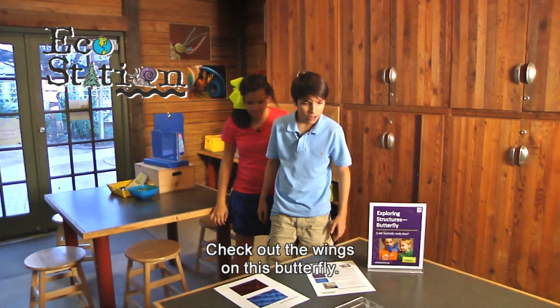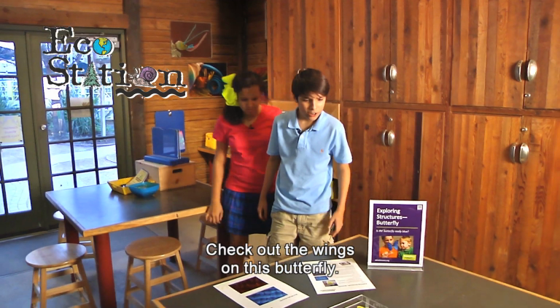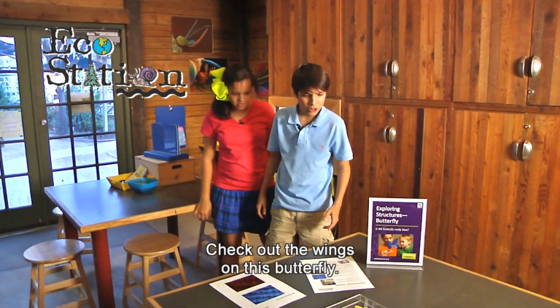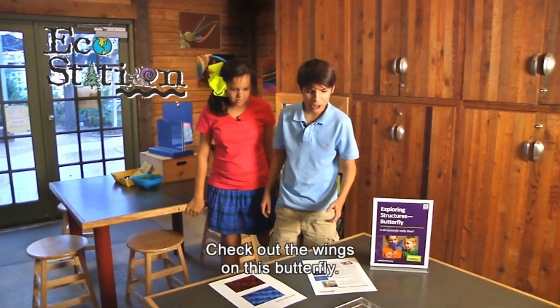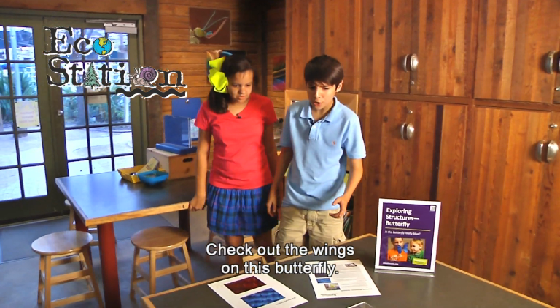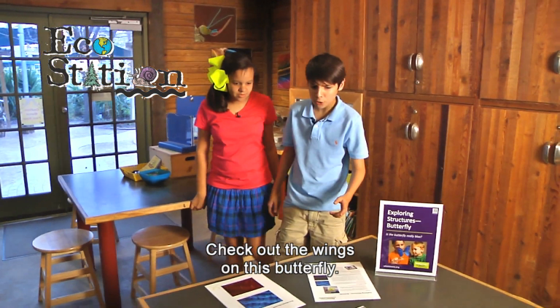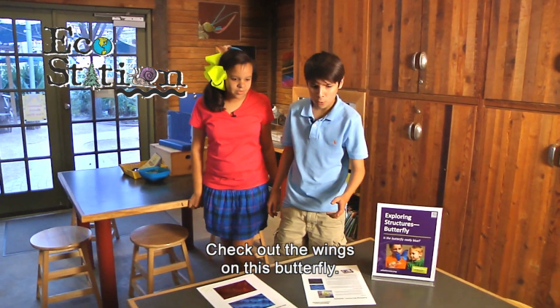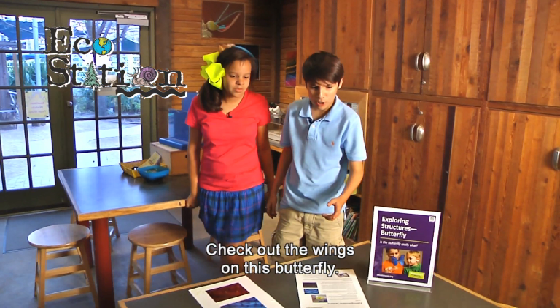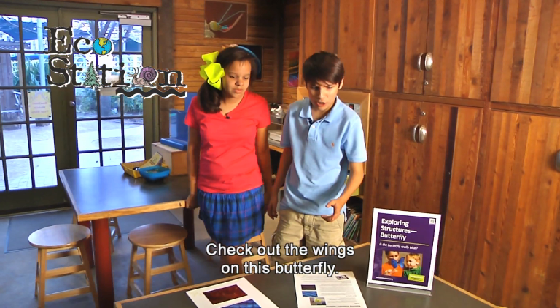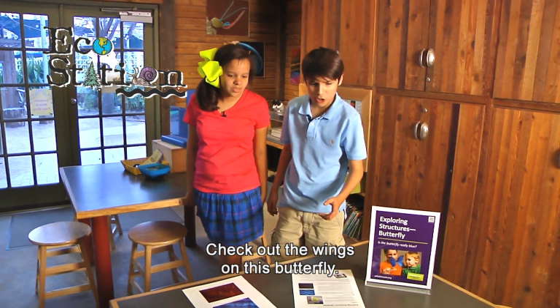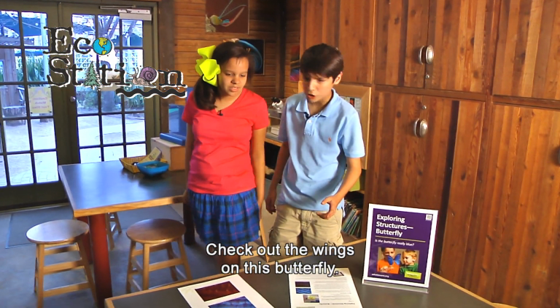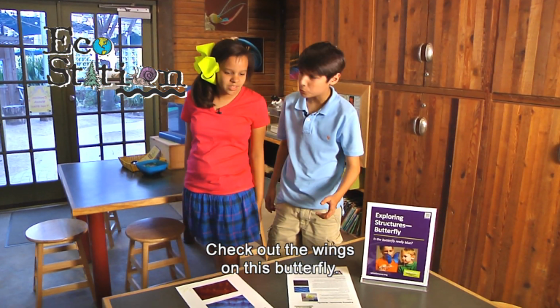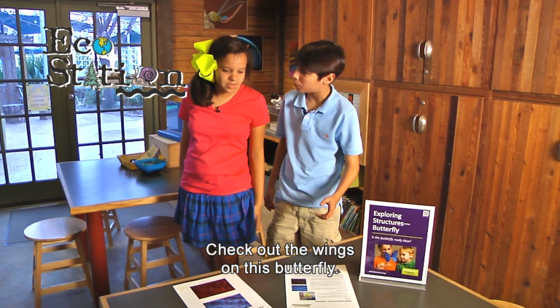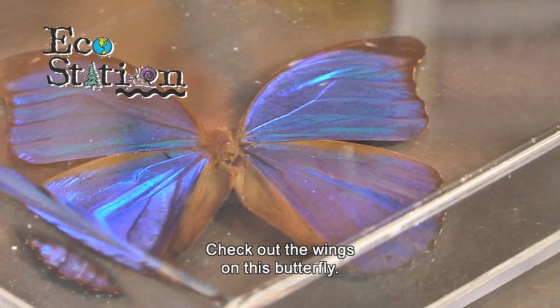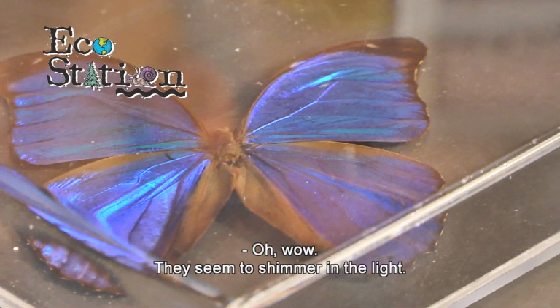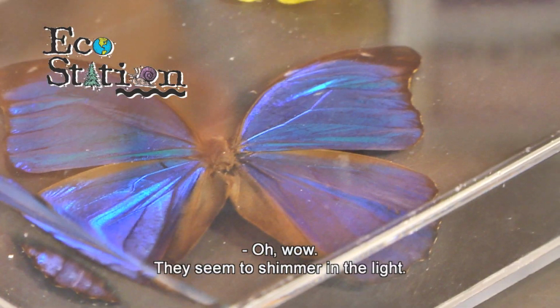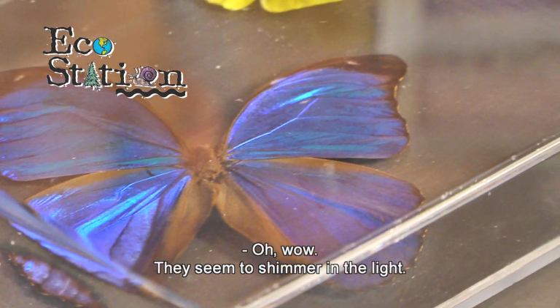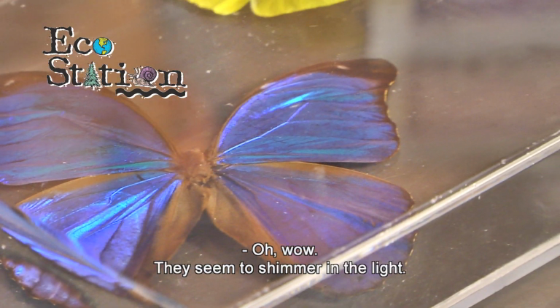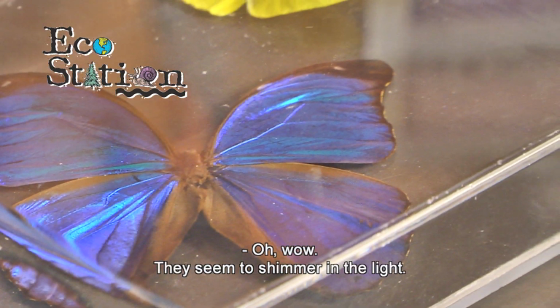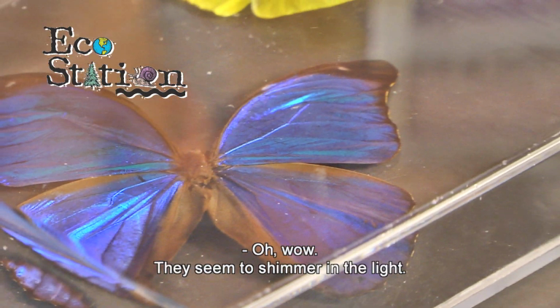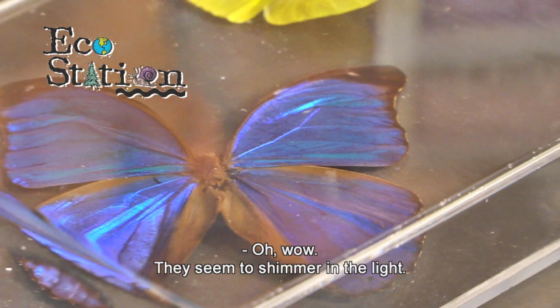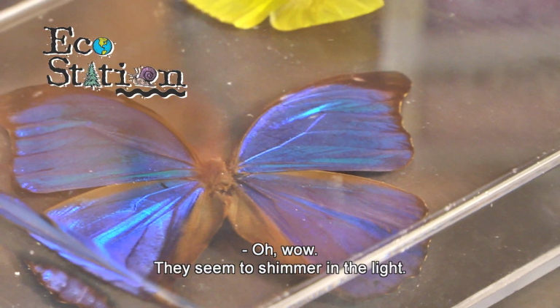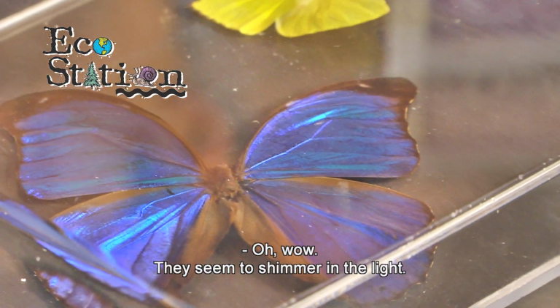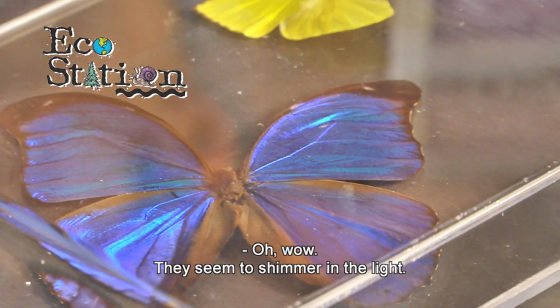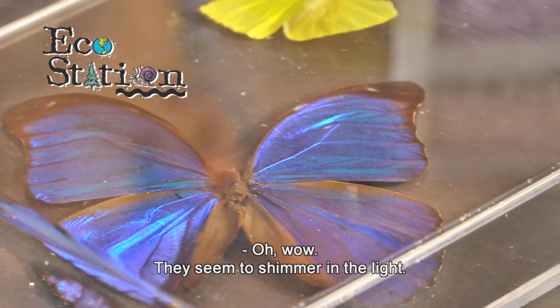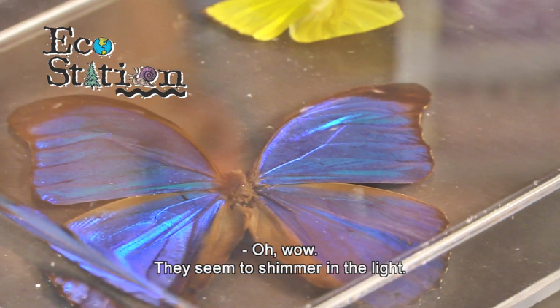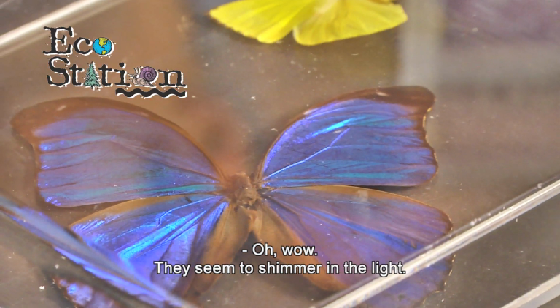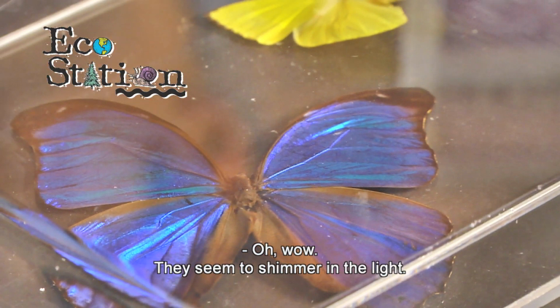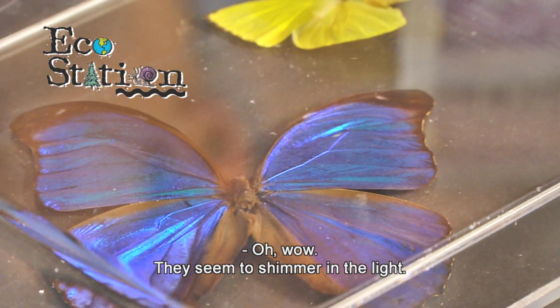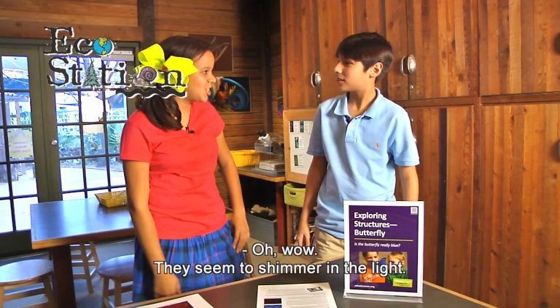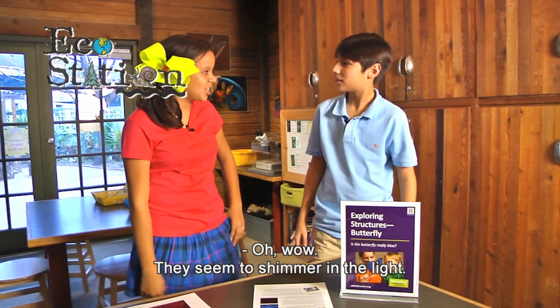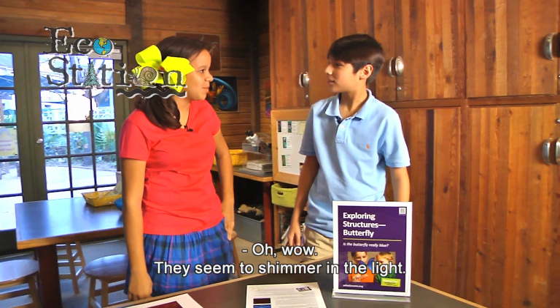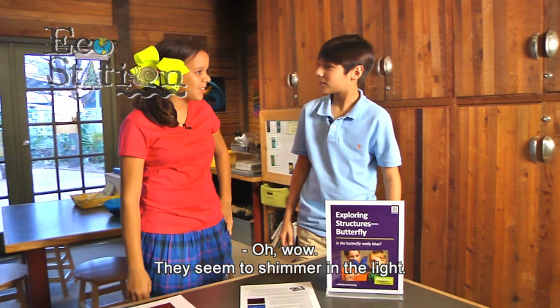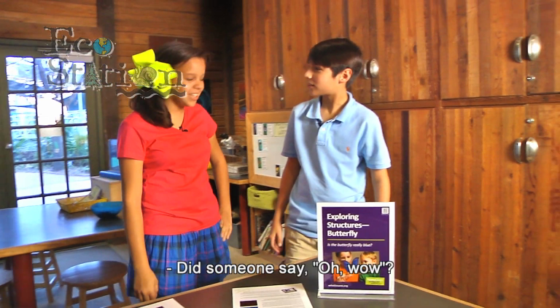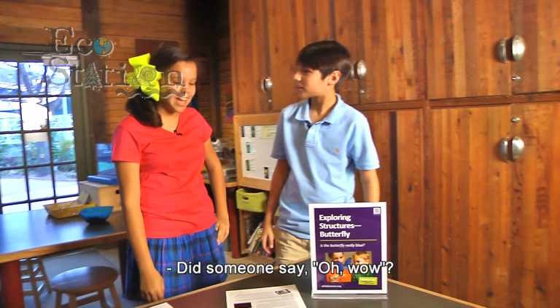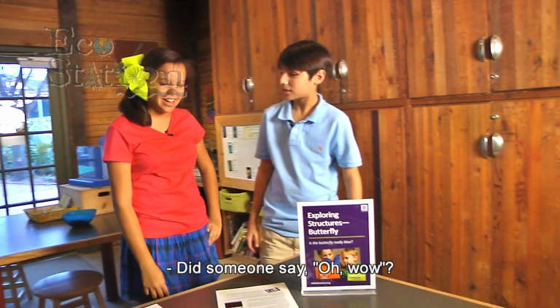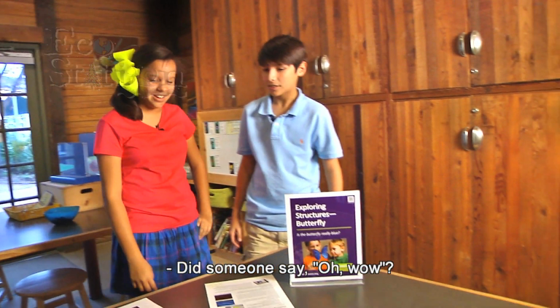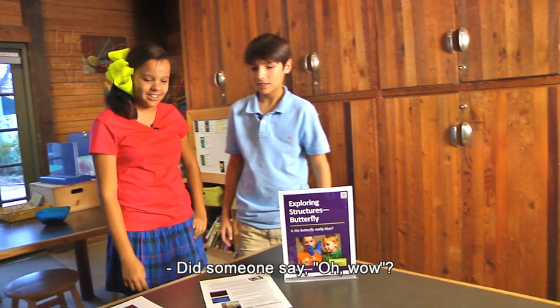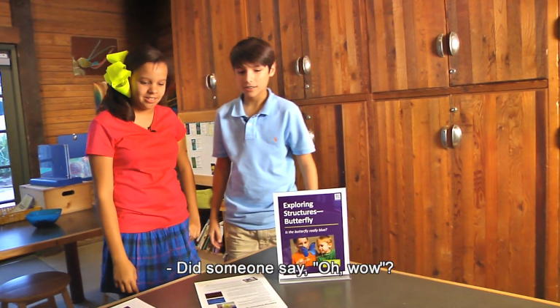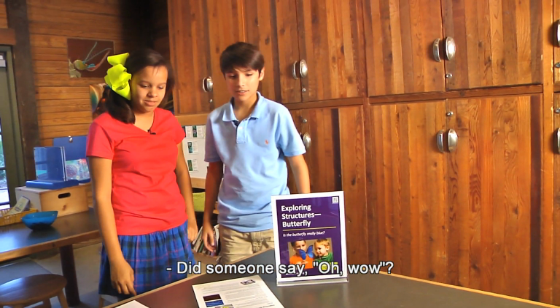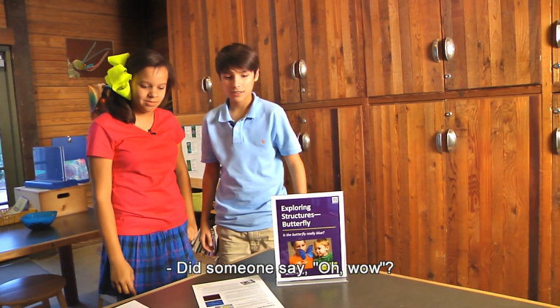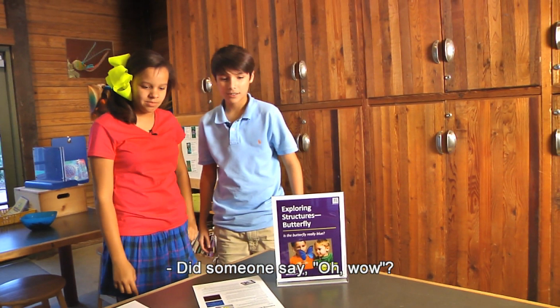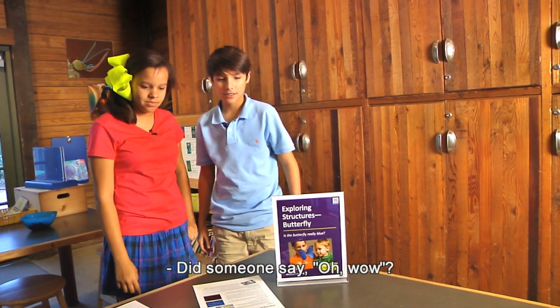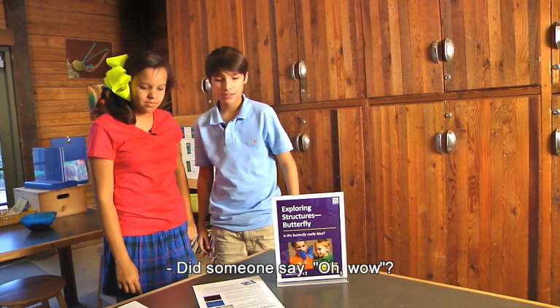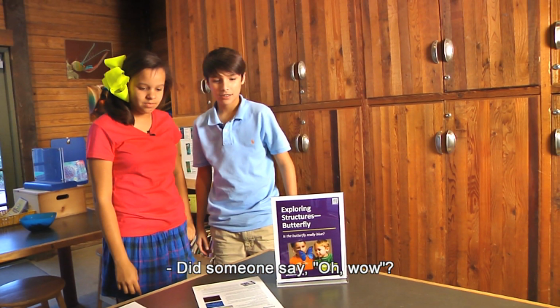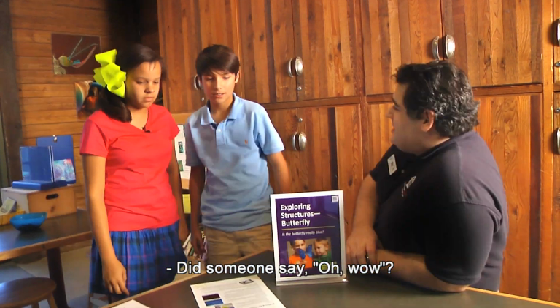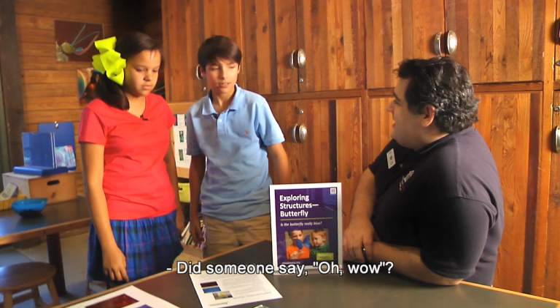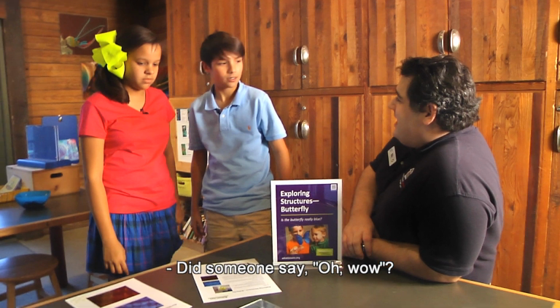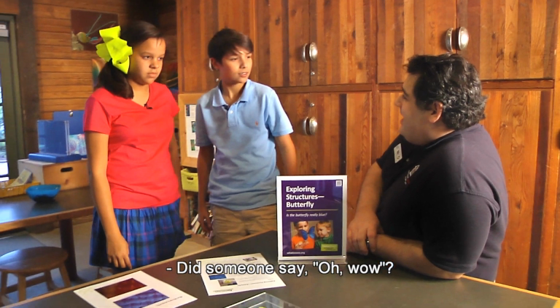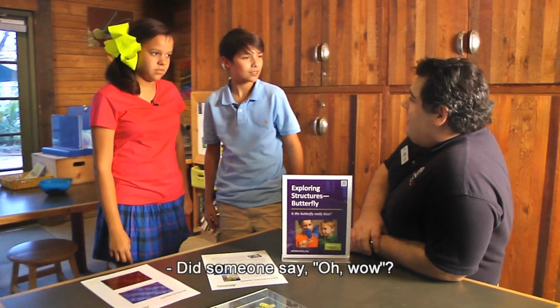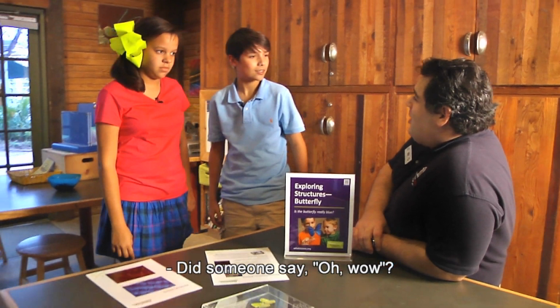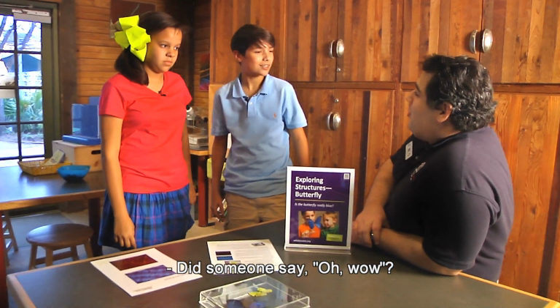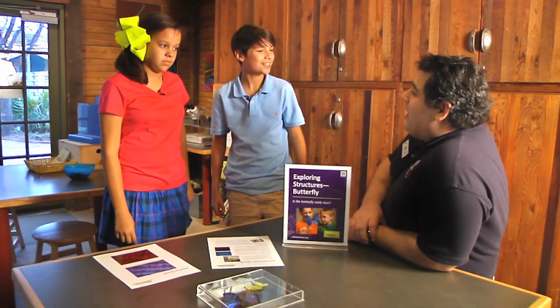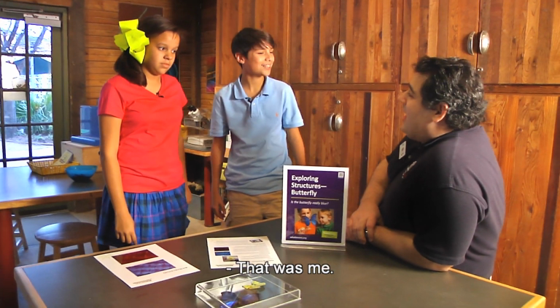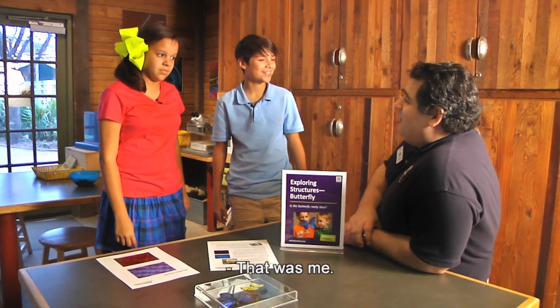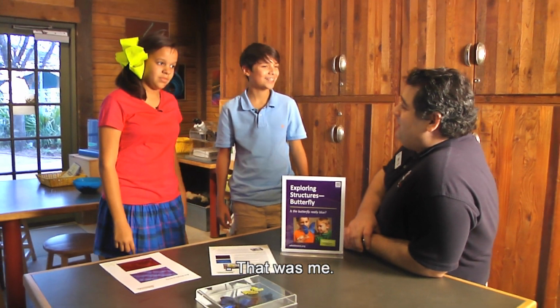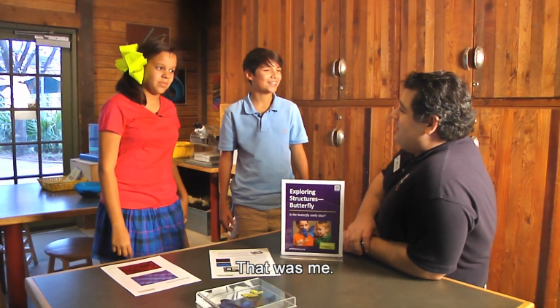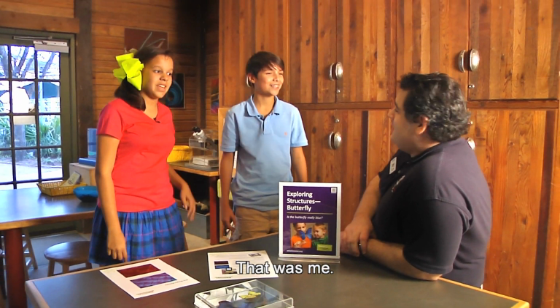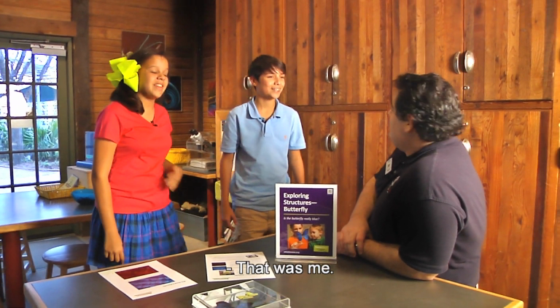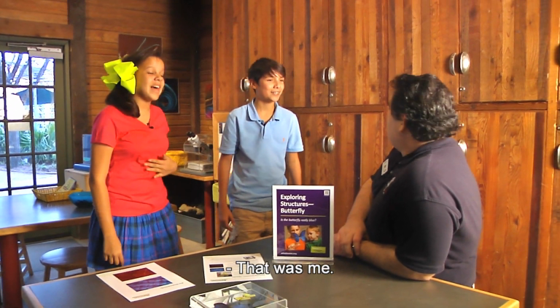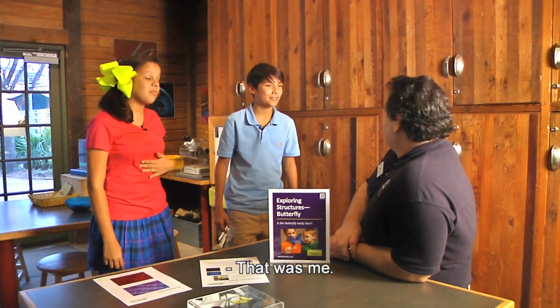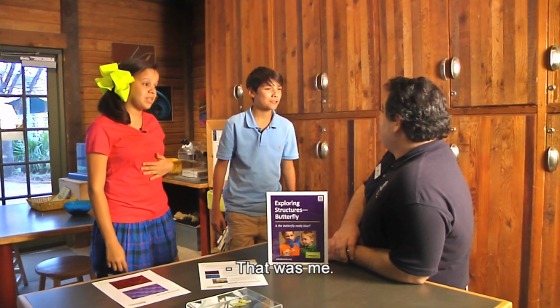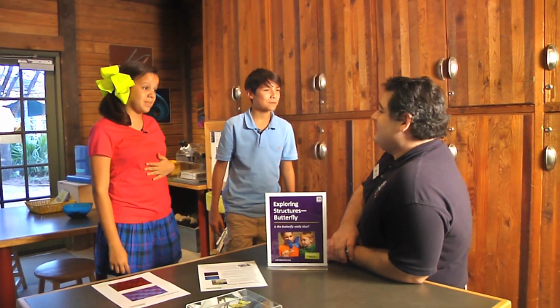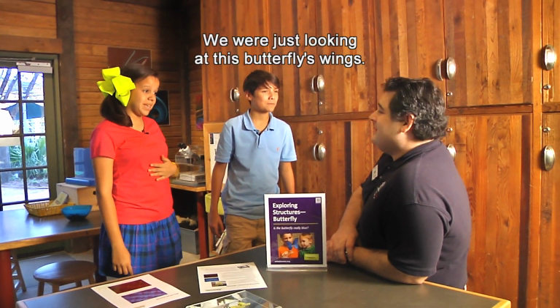Check out the wings on this butterfly. They seem to shimmer in the light. Did someone say 'oh wow'? That was me.